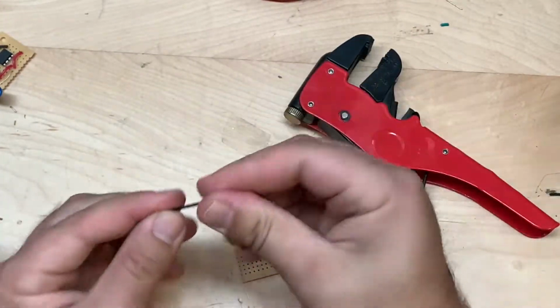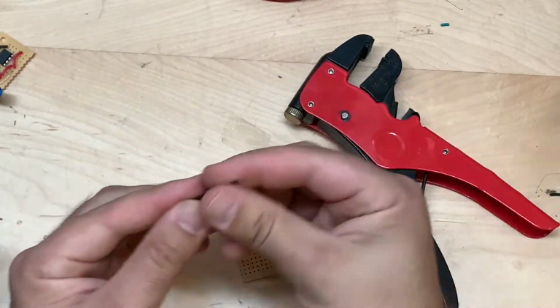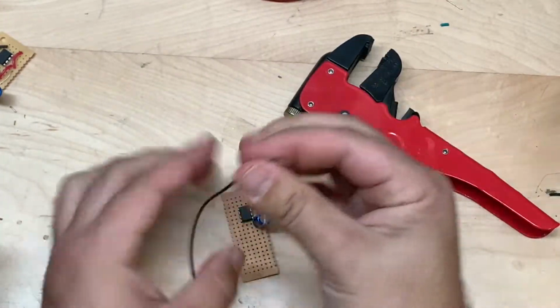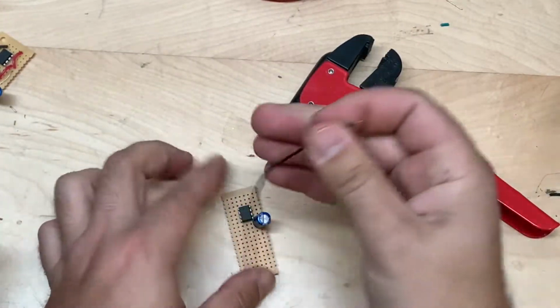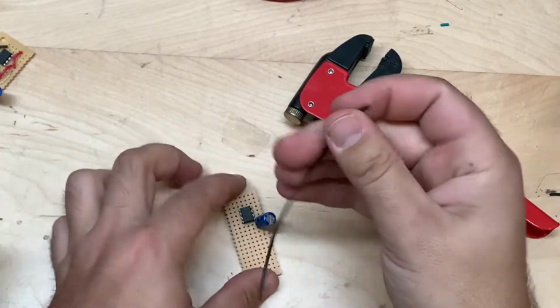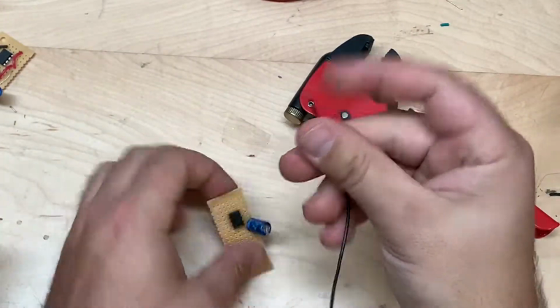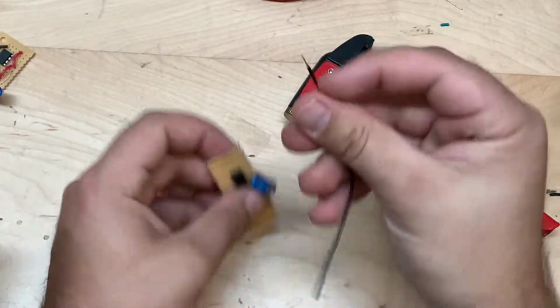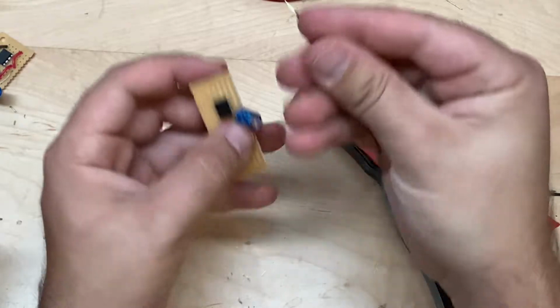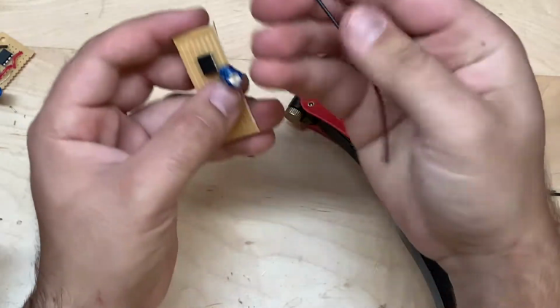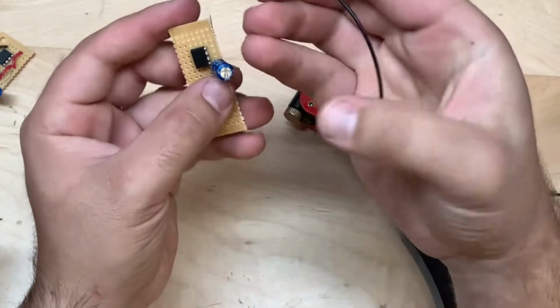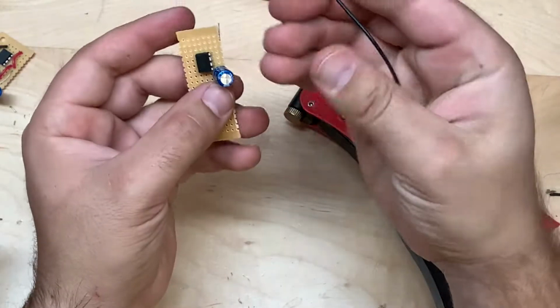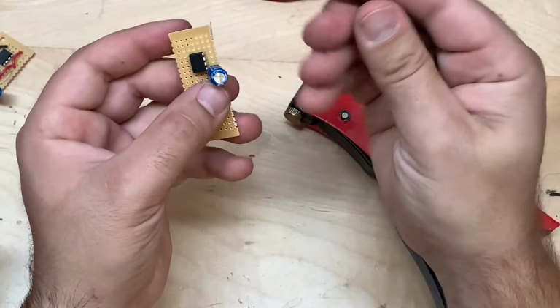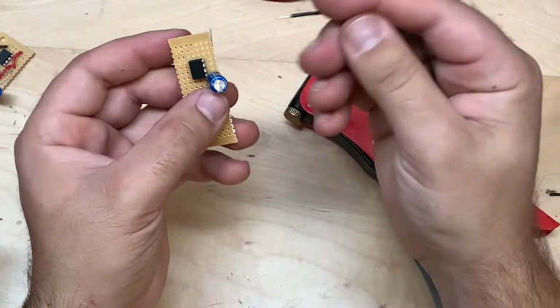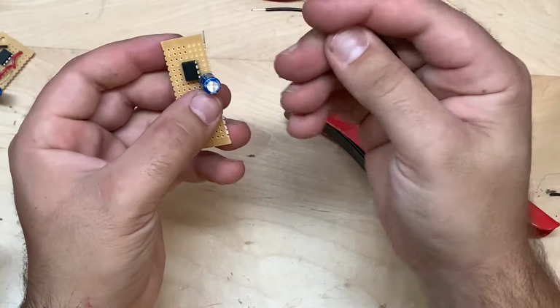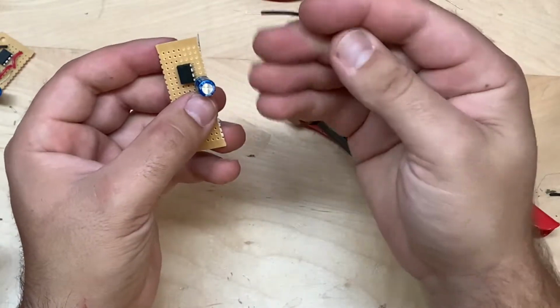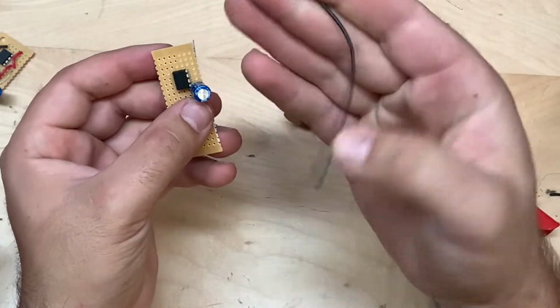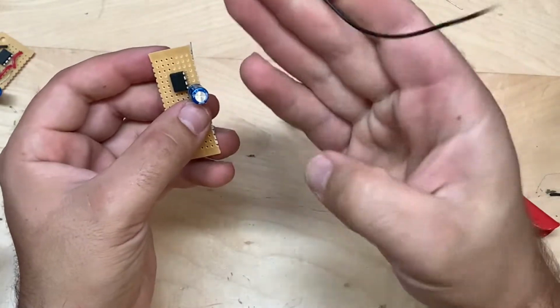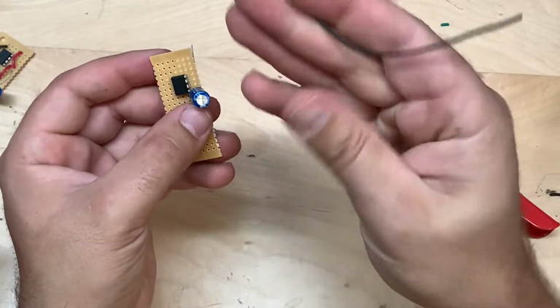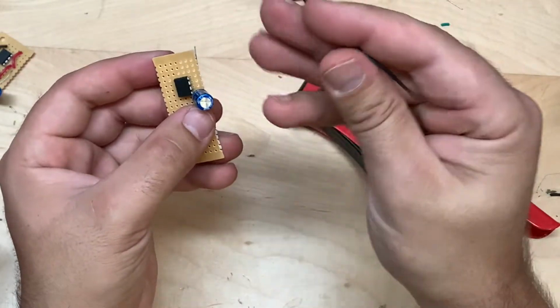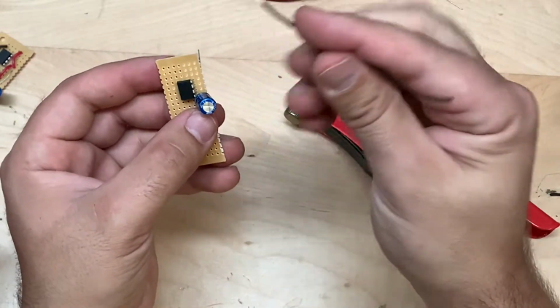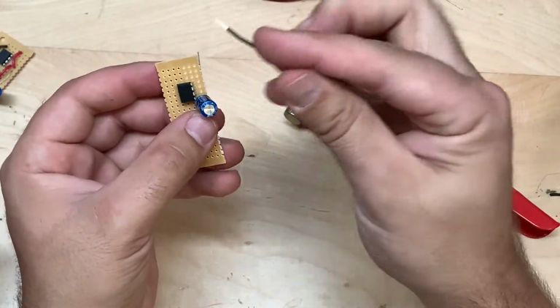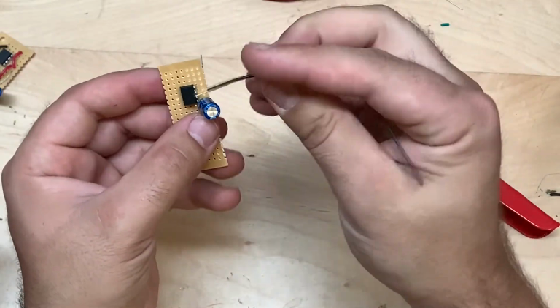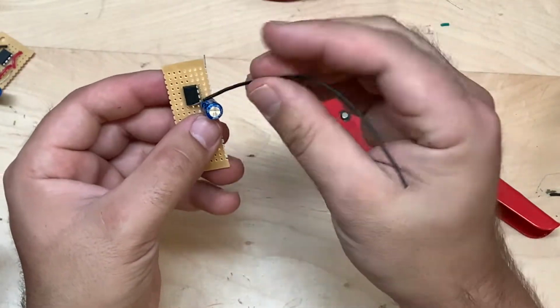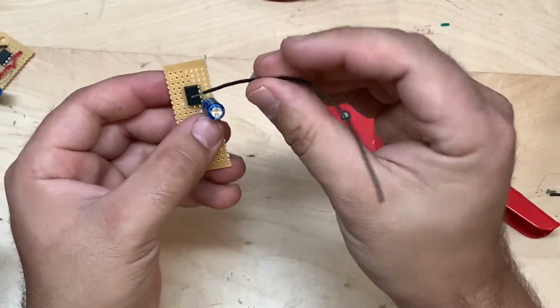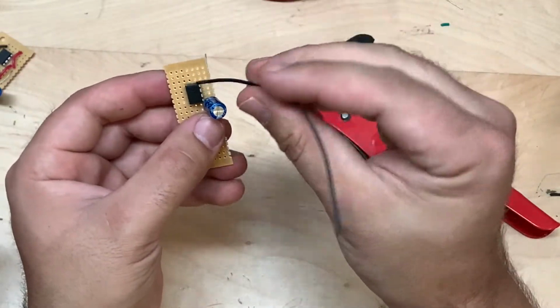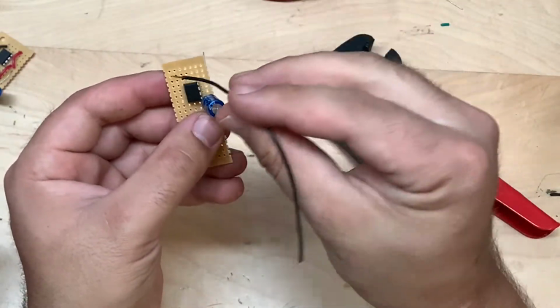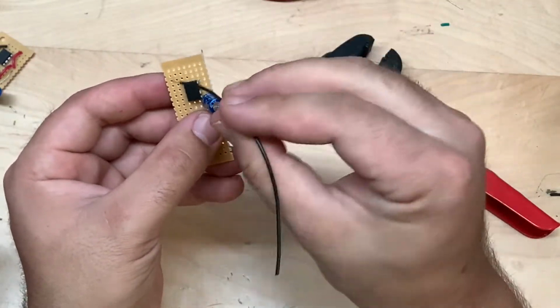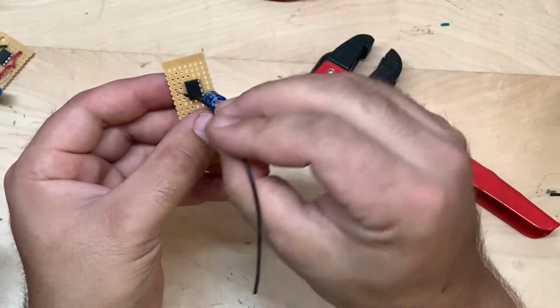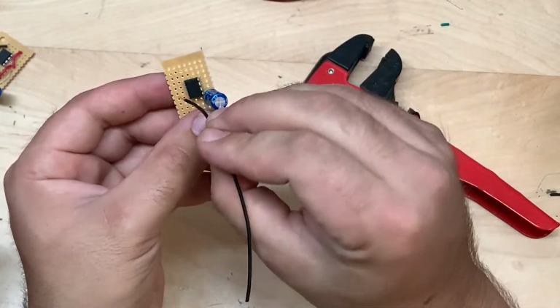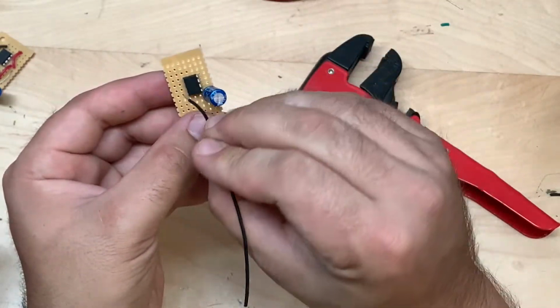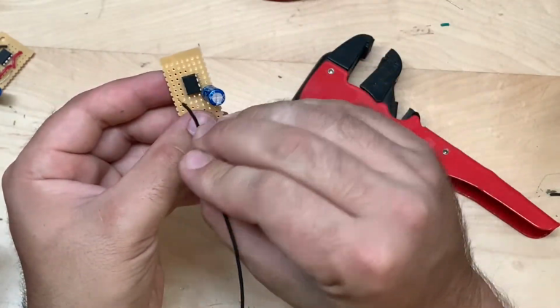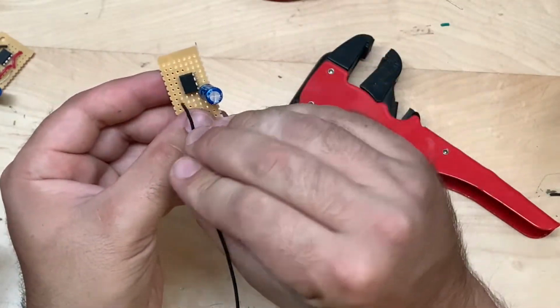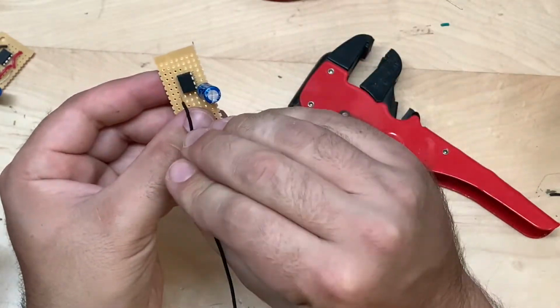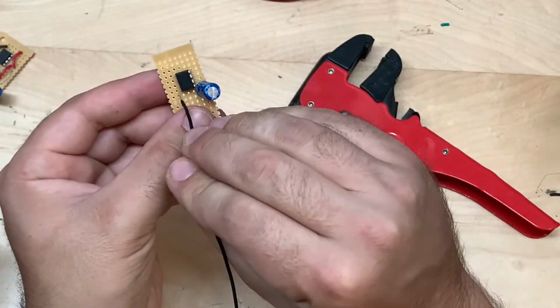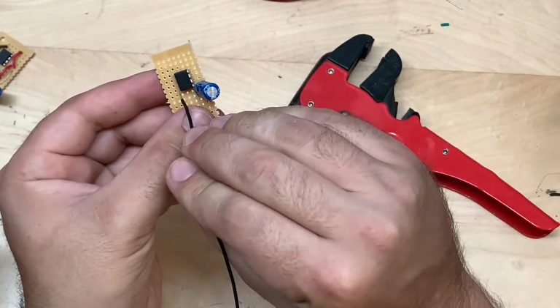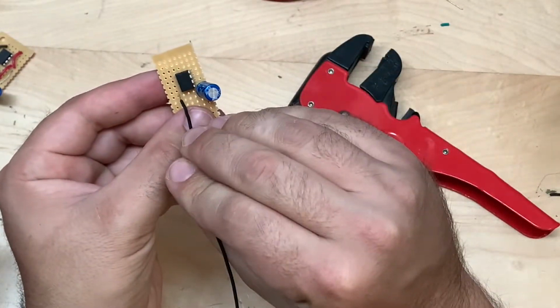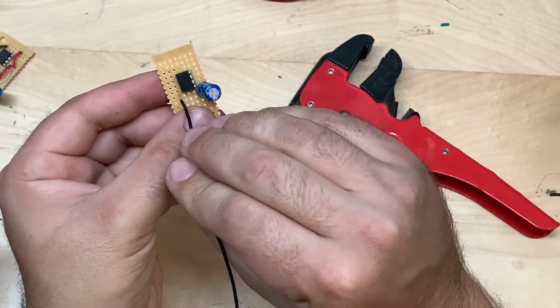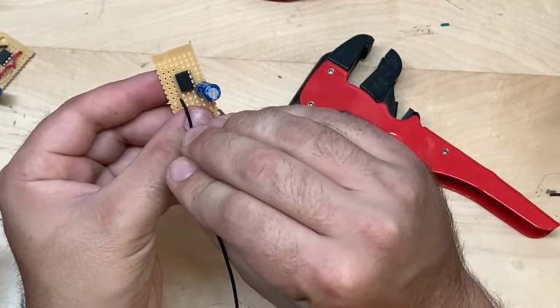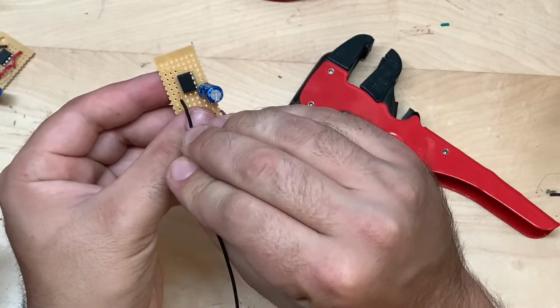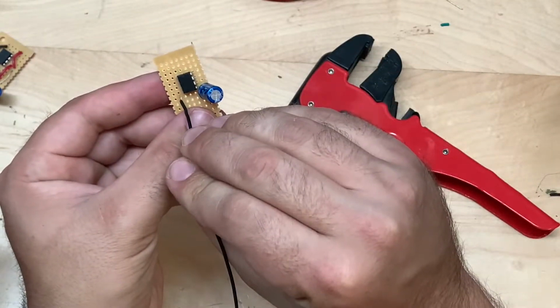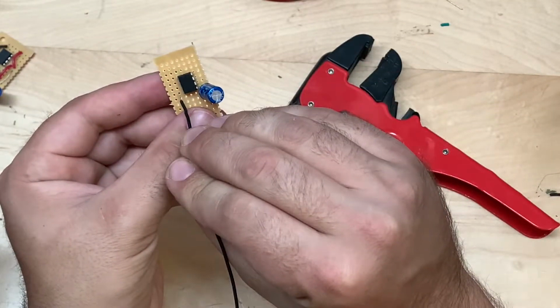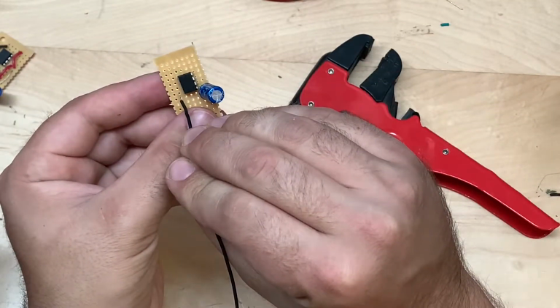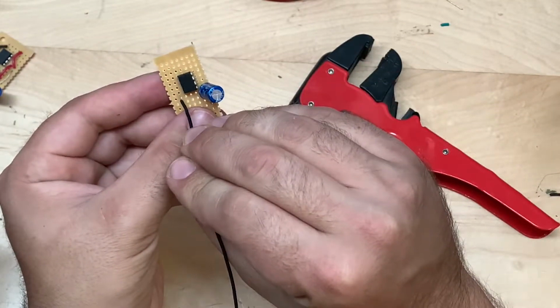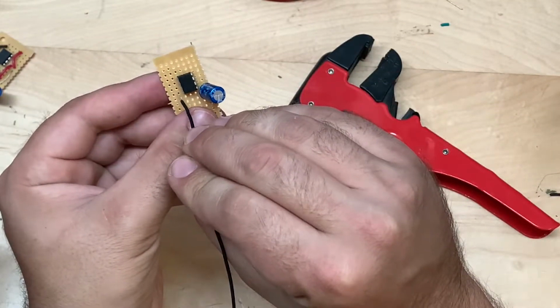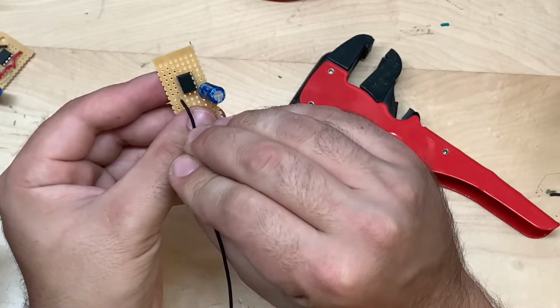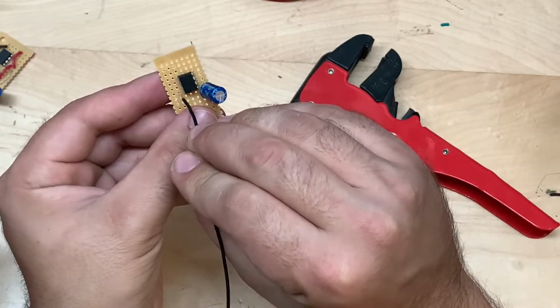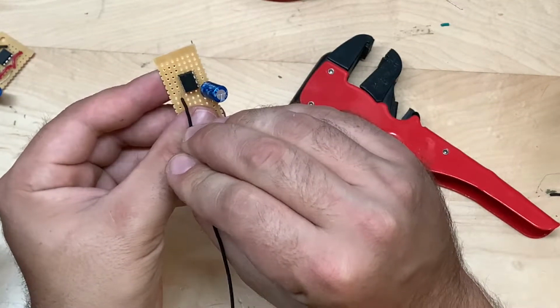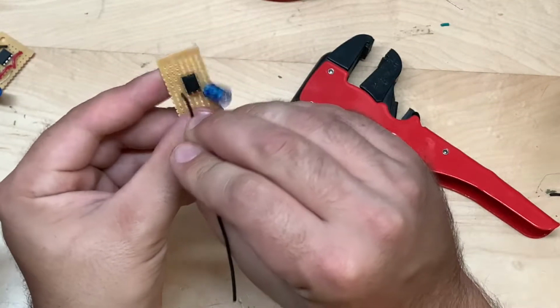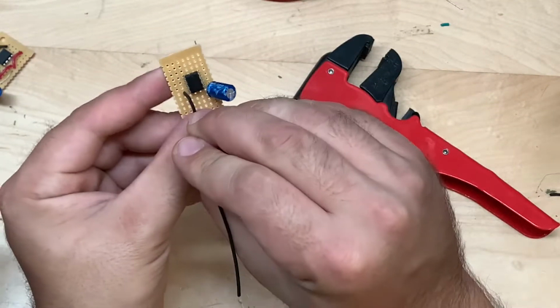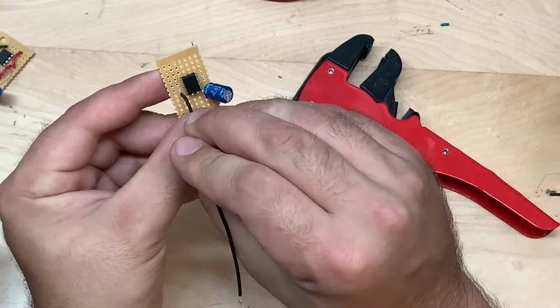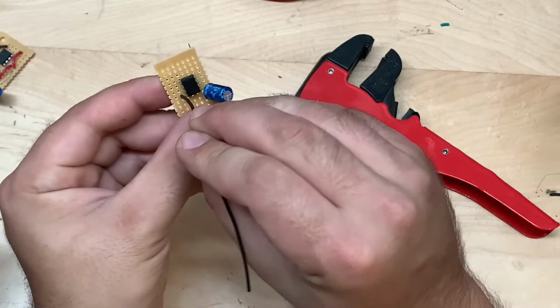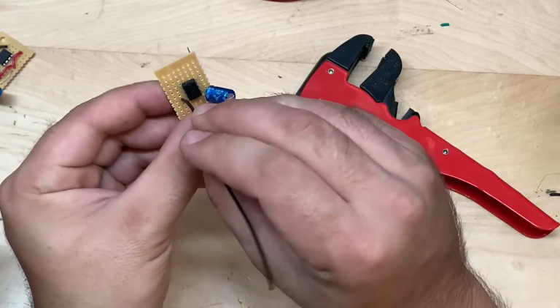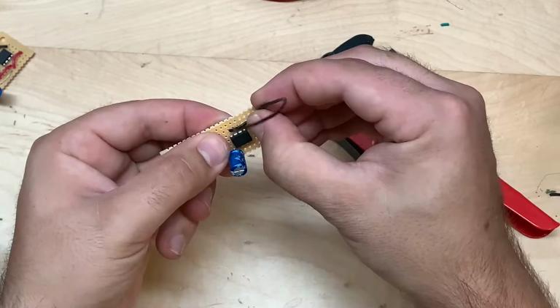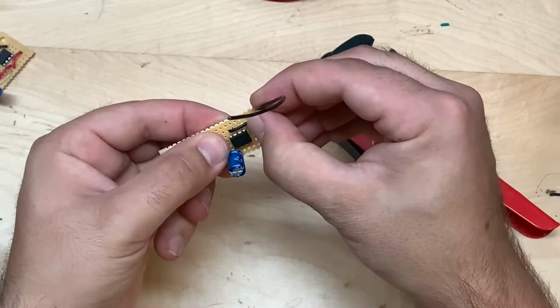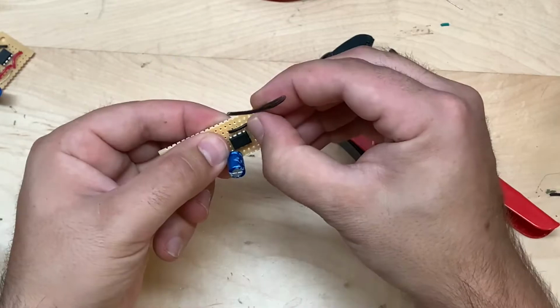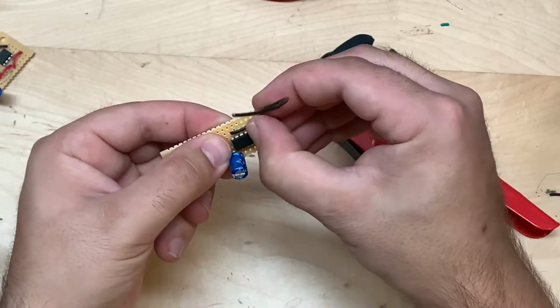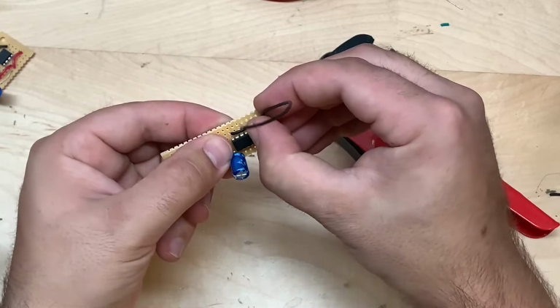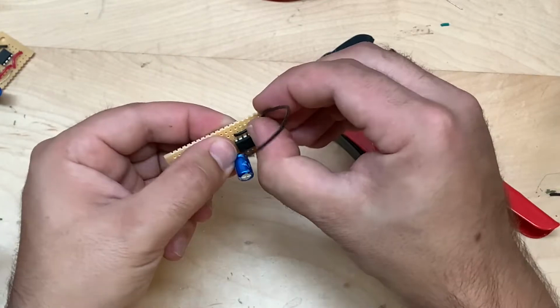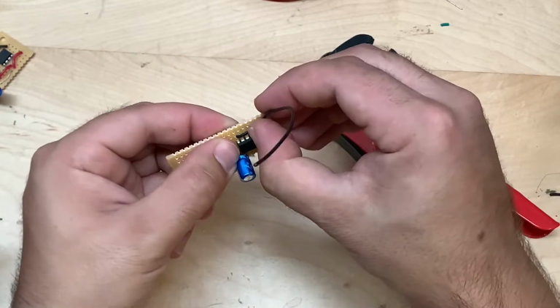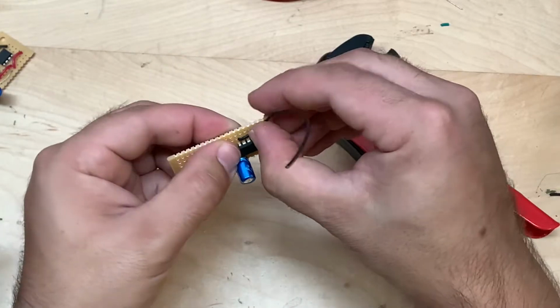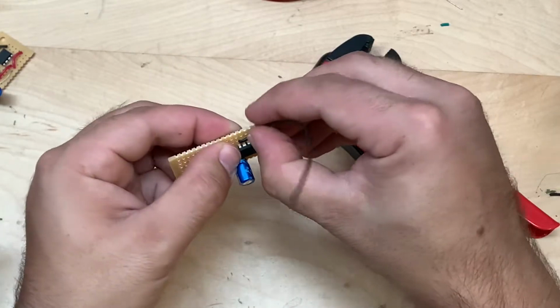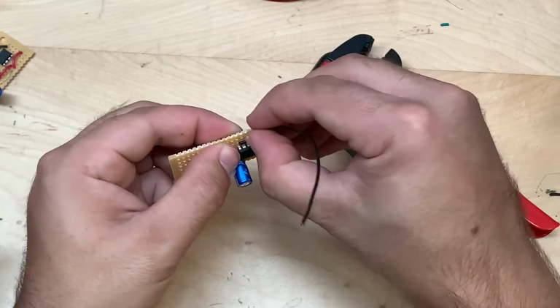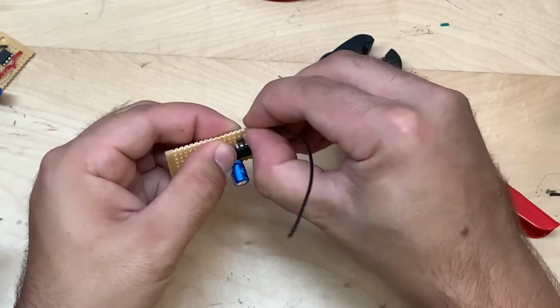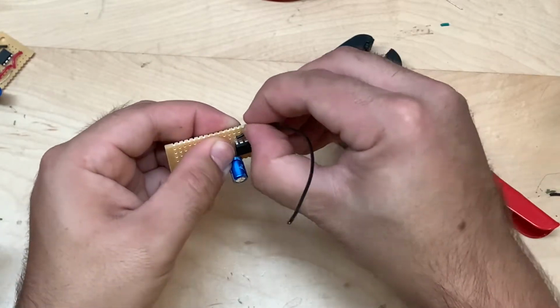Now we're going to take some black wire and add a ground loop from pin four to pin two on the integrated circuit.